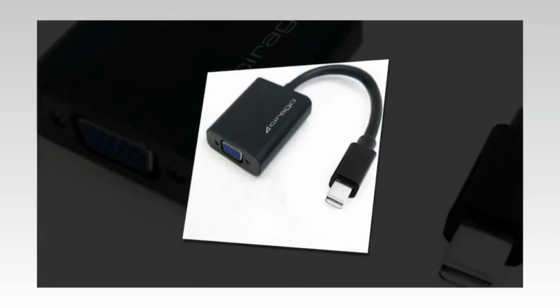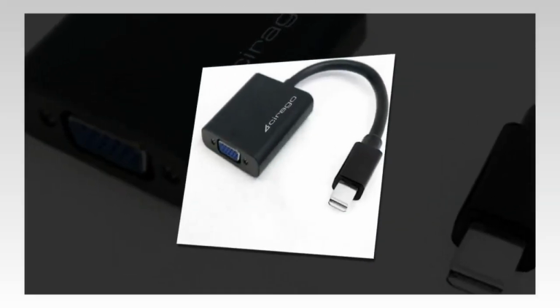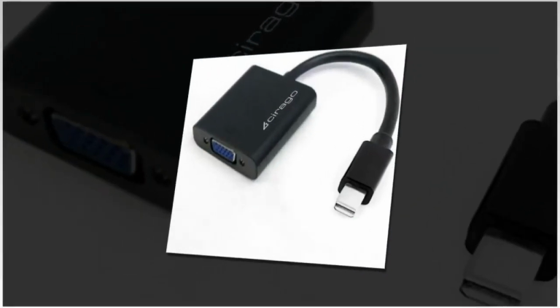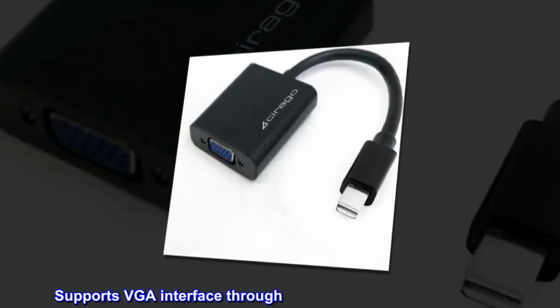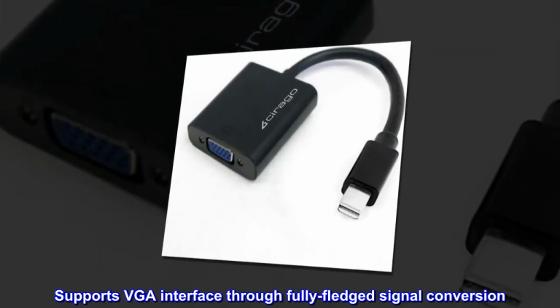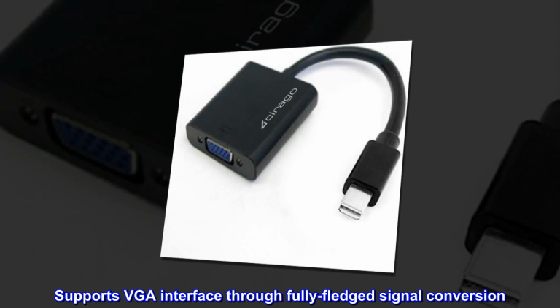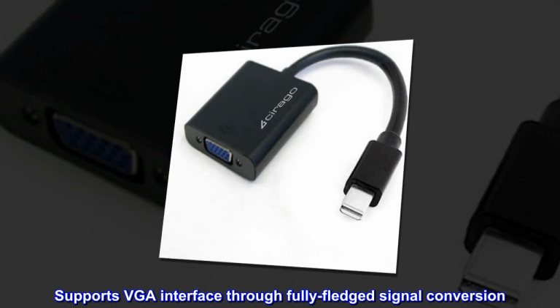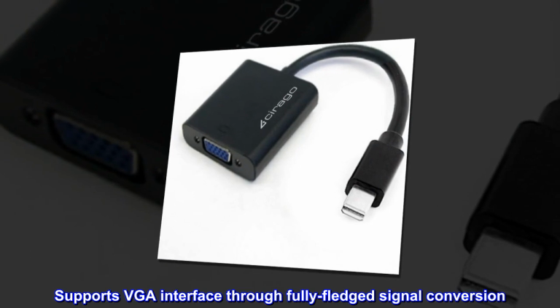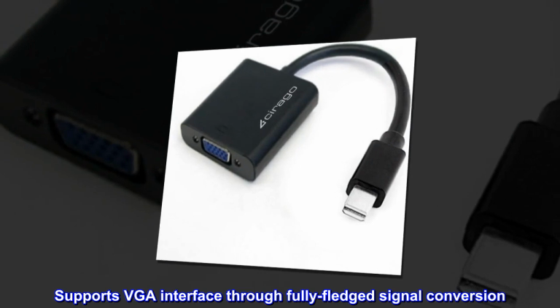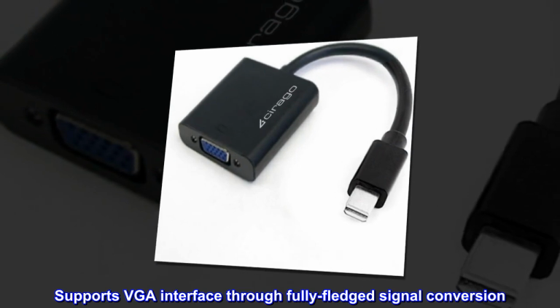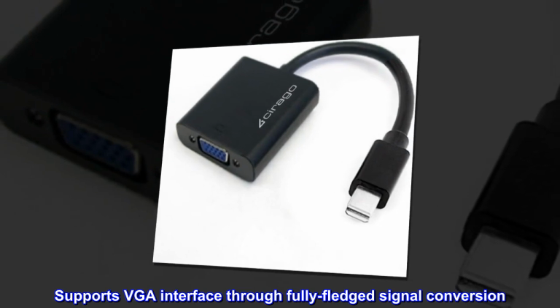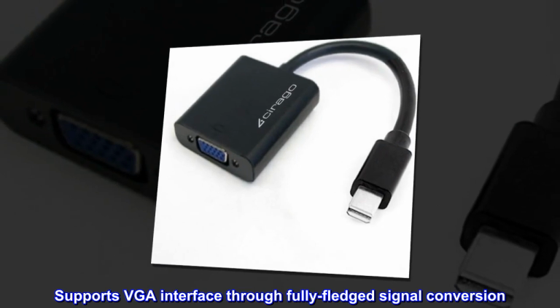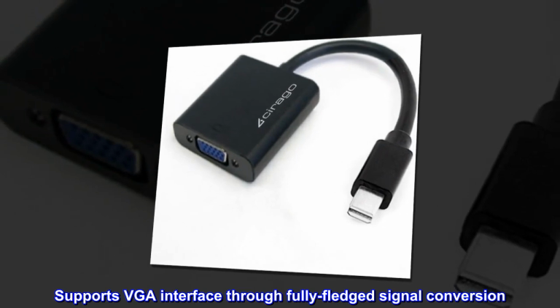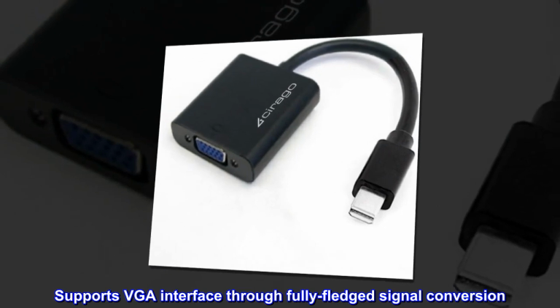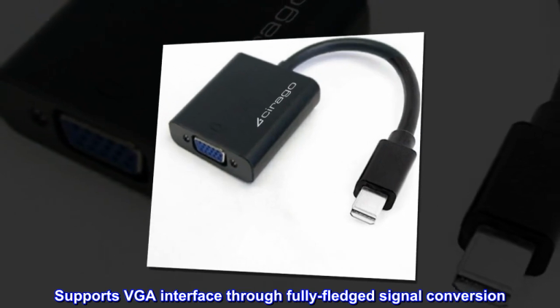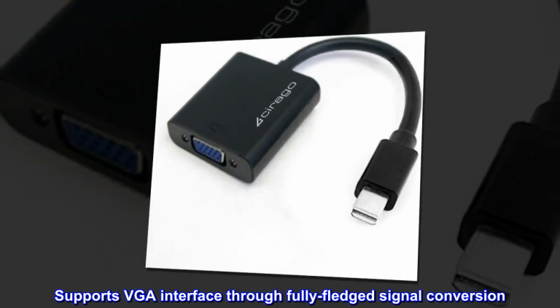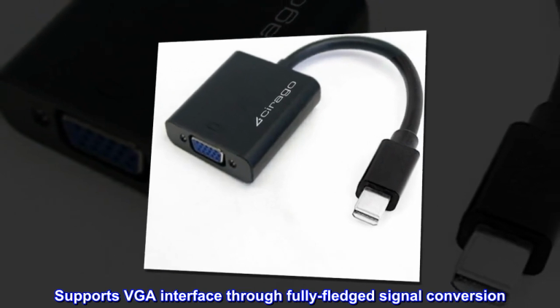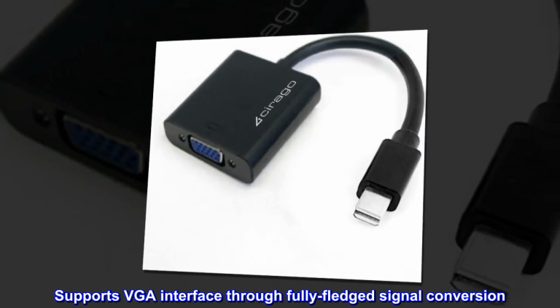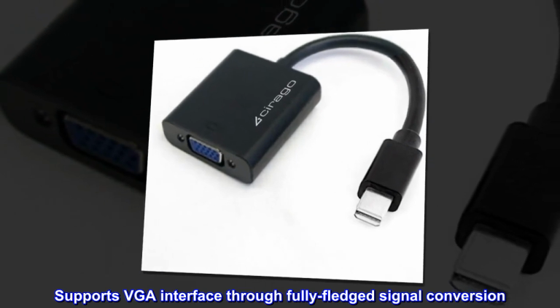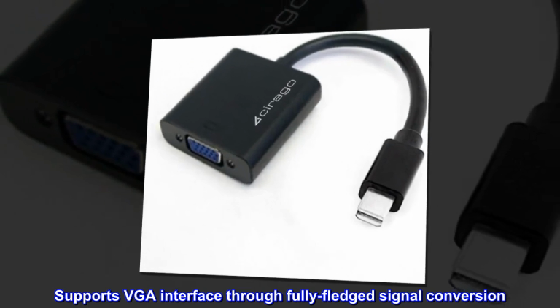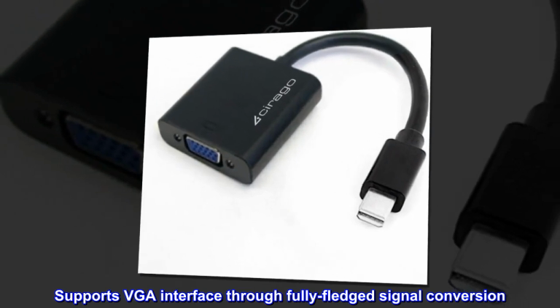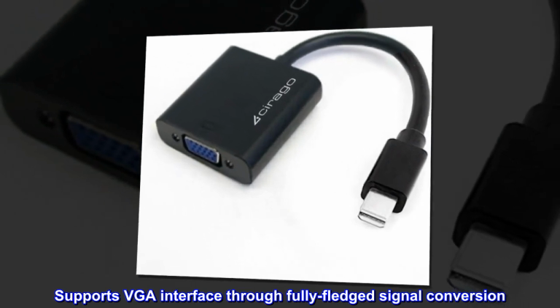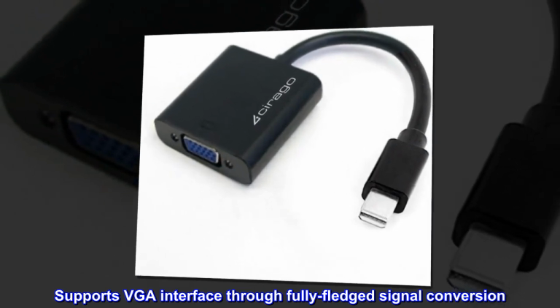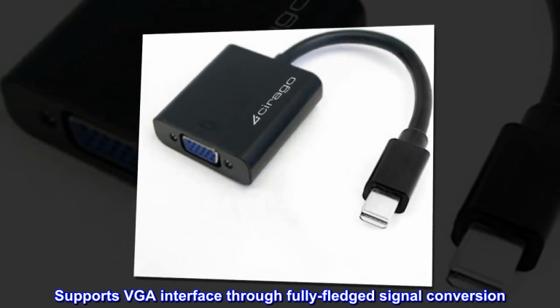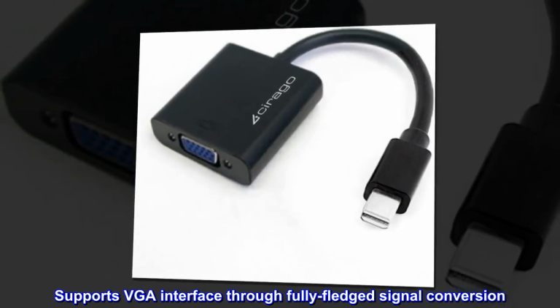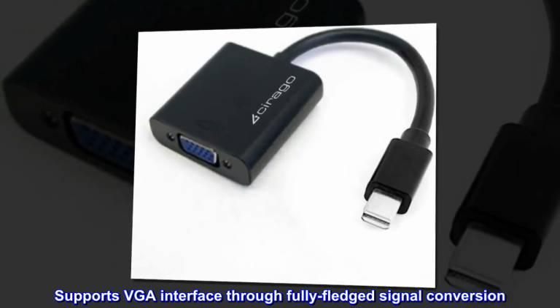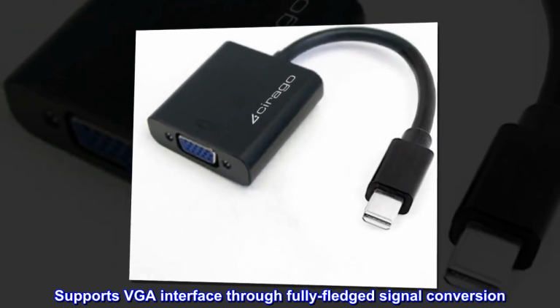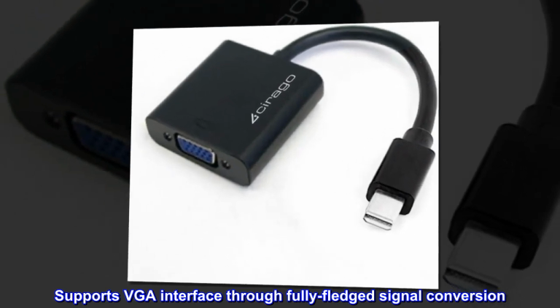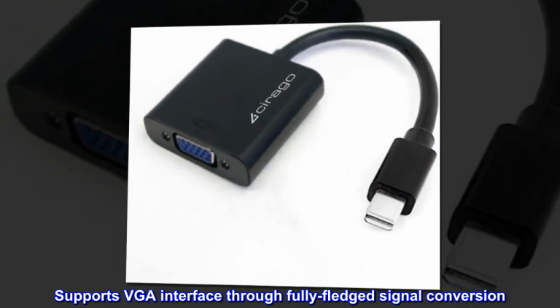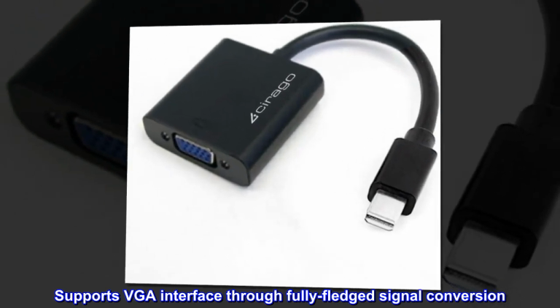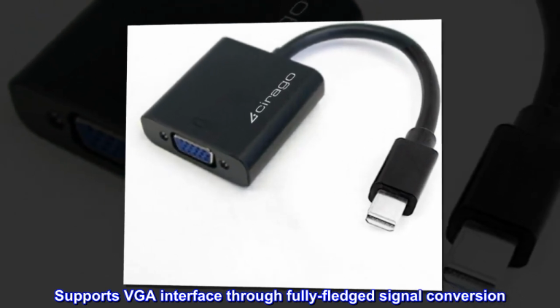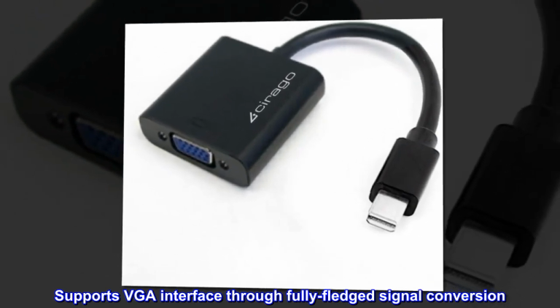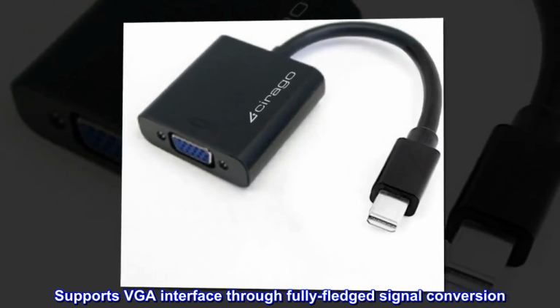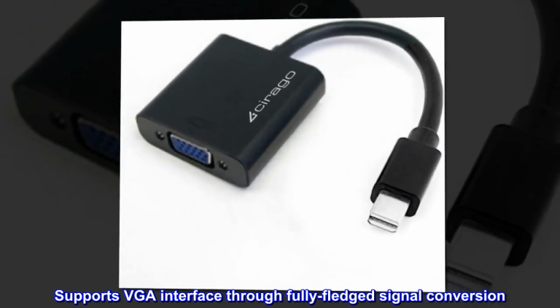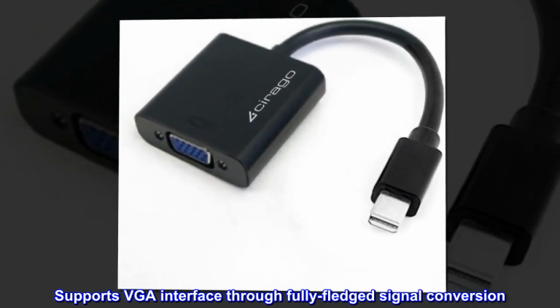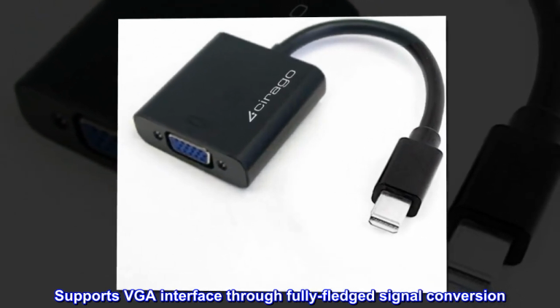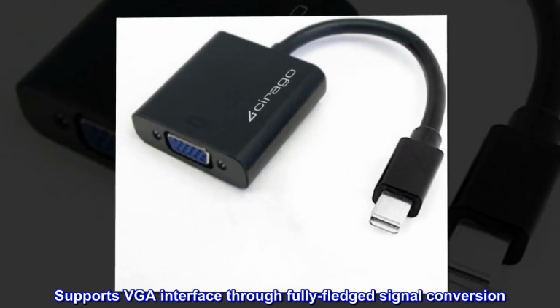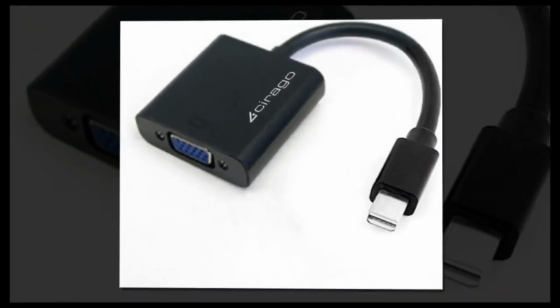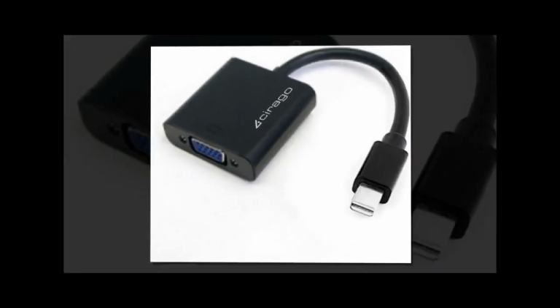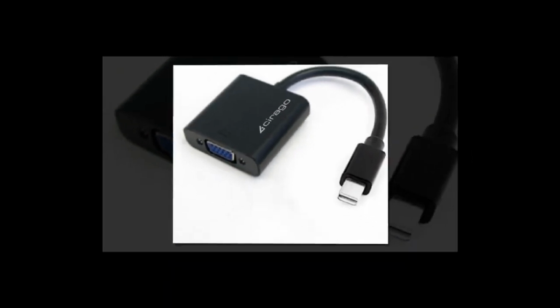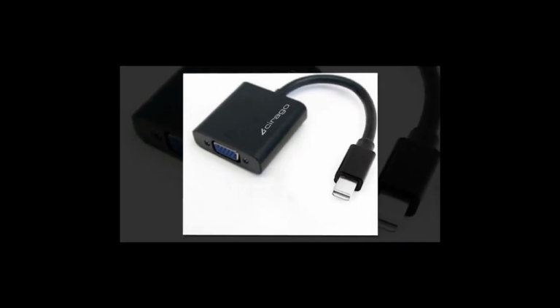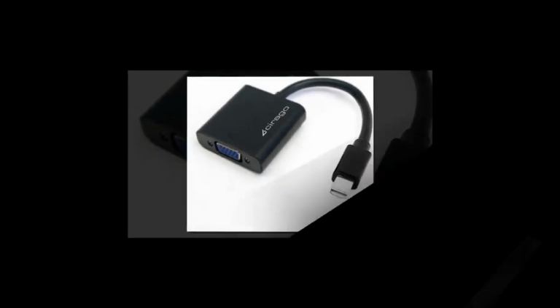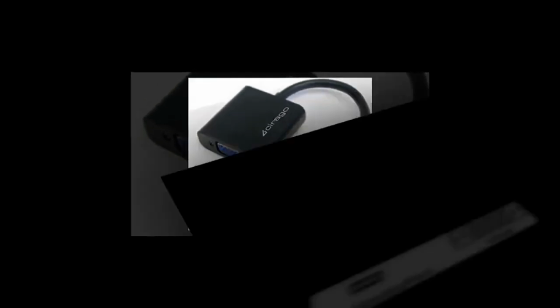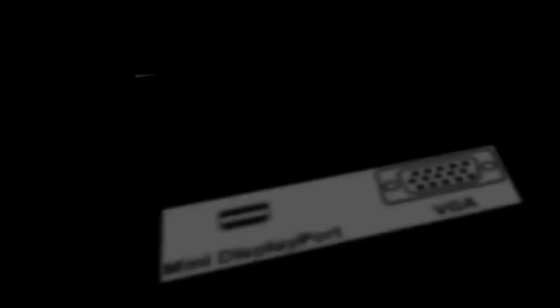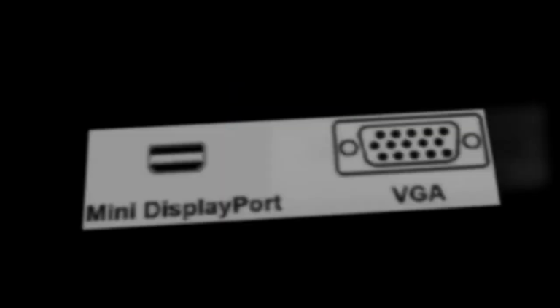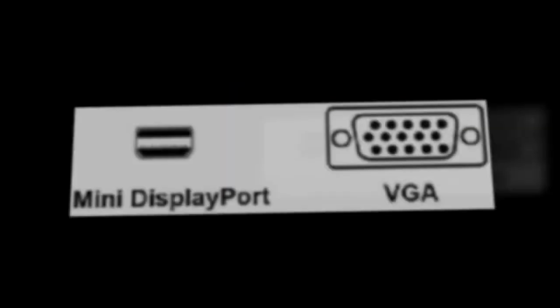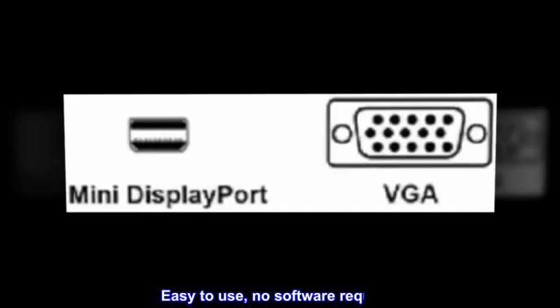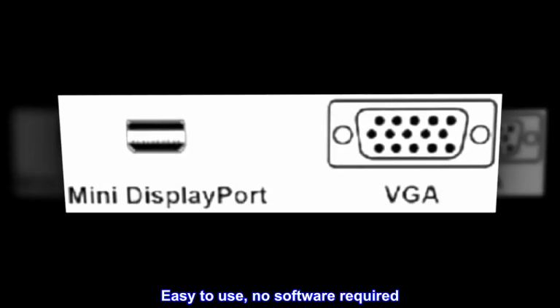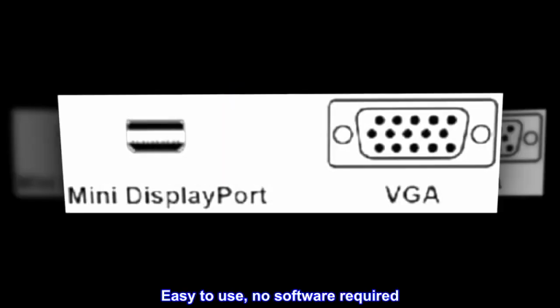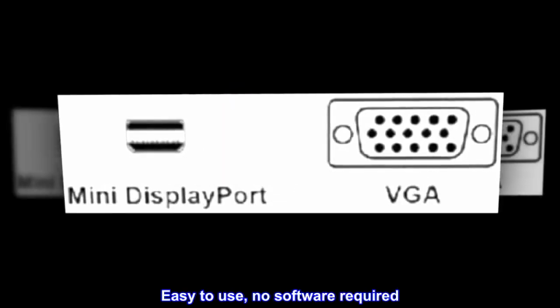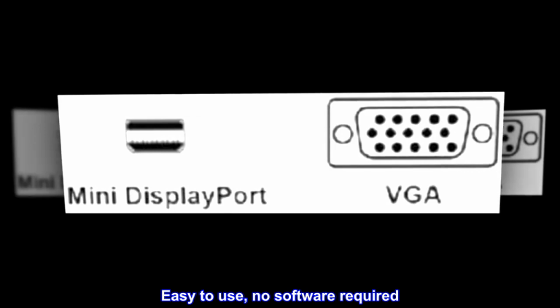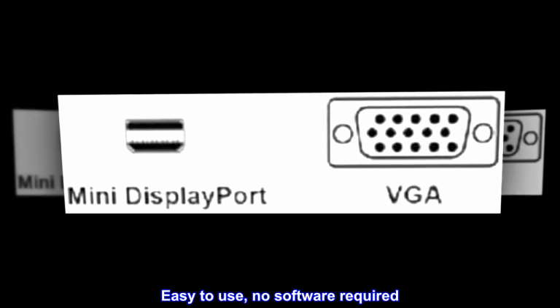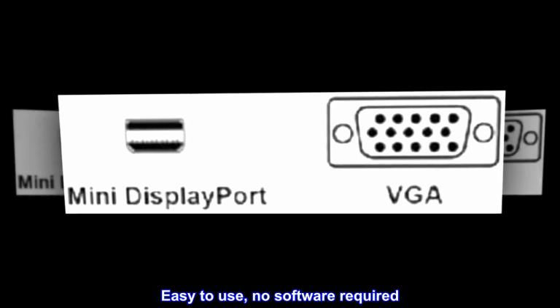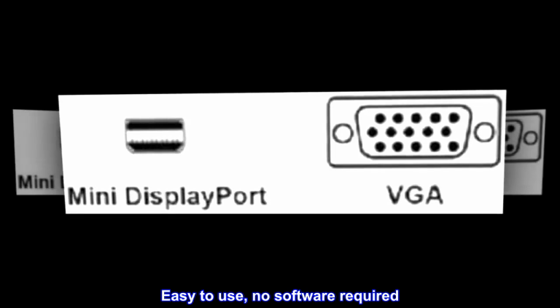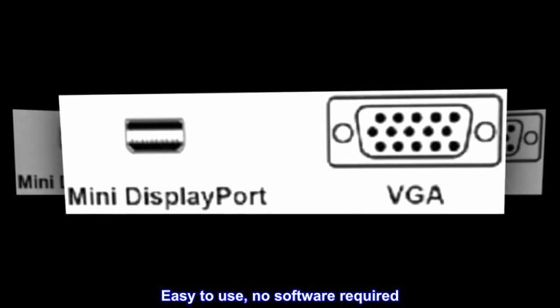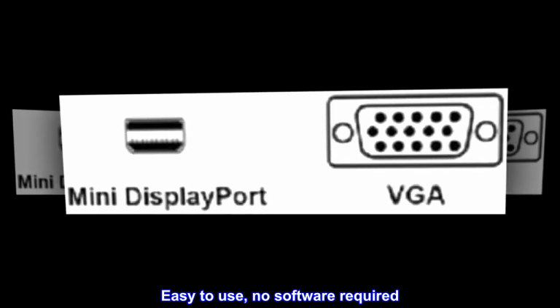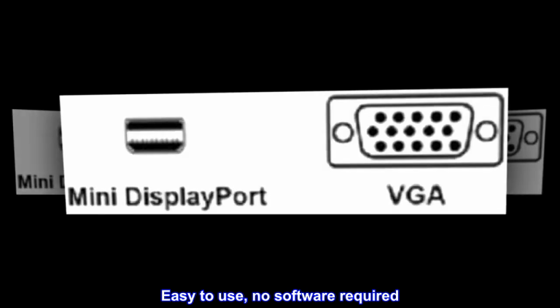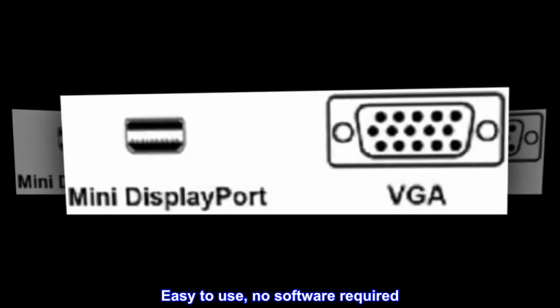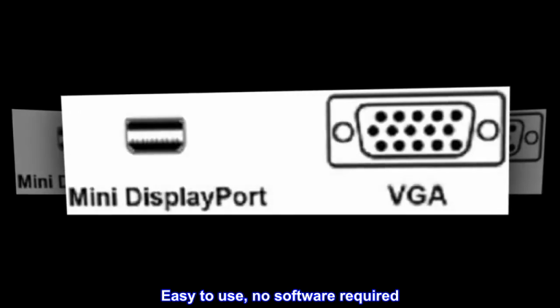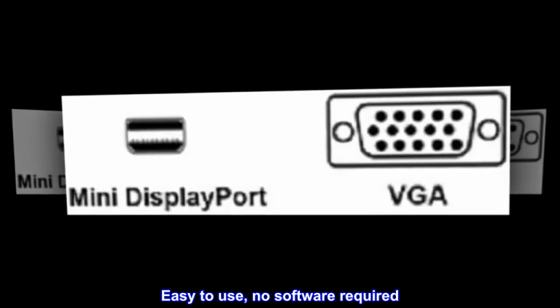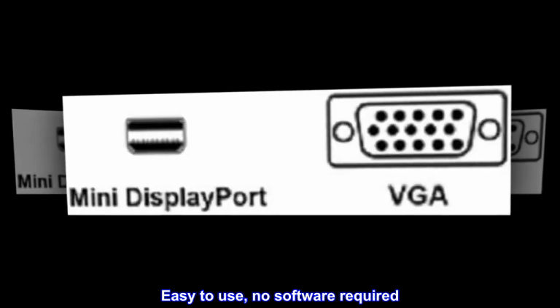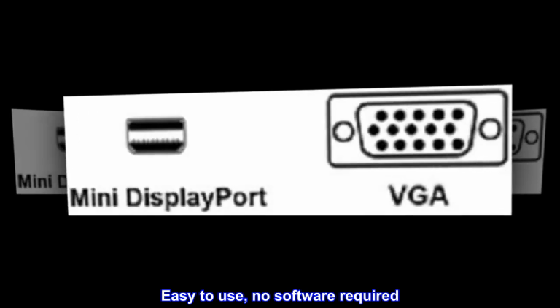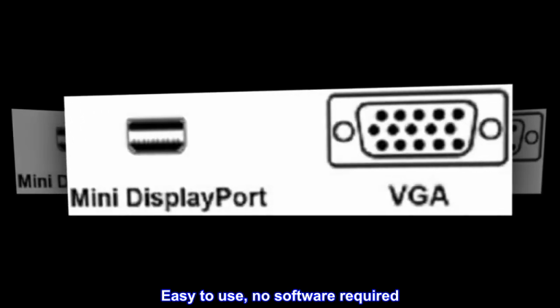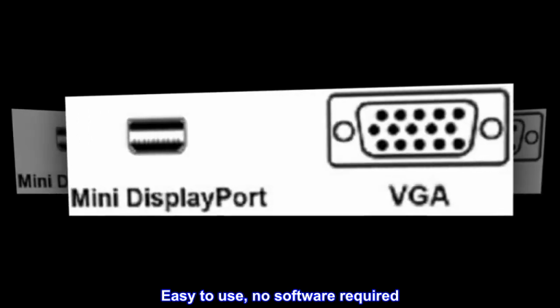Supports VGA interface through fully-fledged signal conversion. Easy to use, no software required.